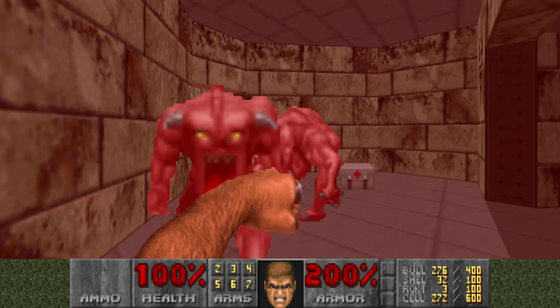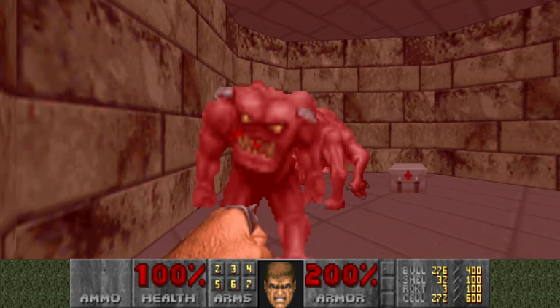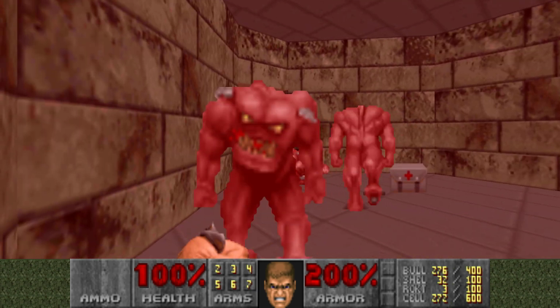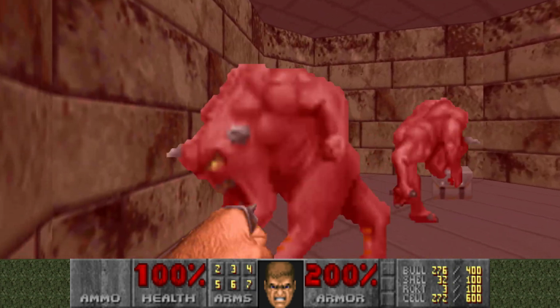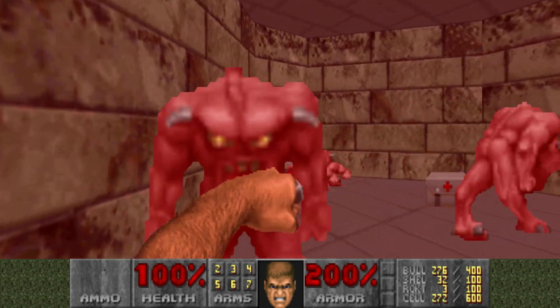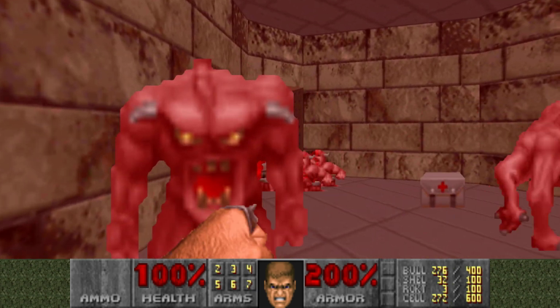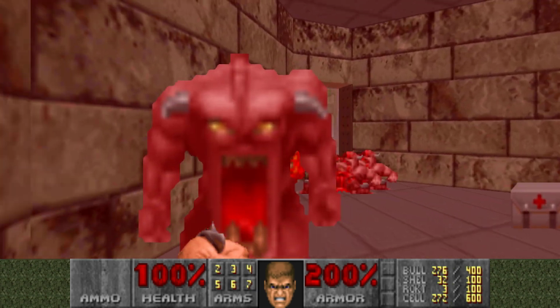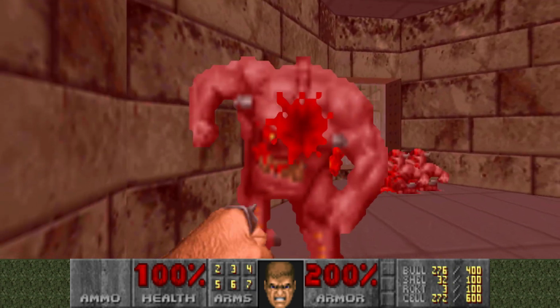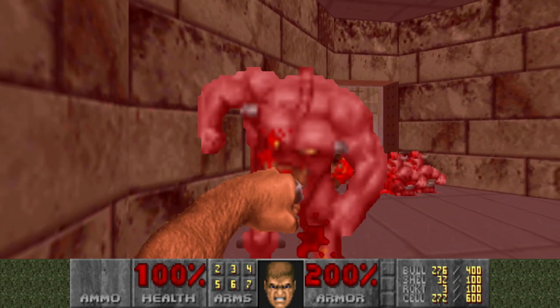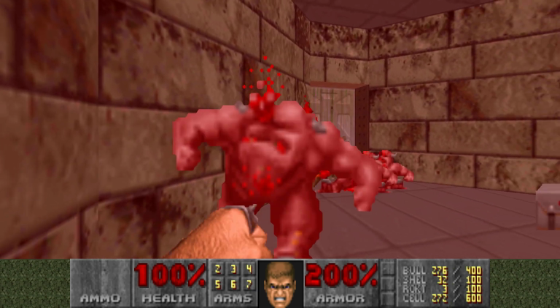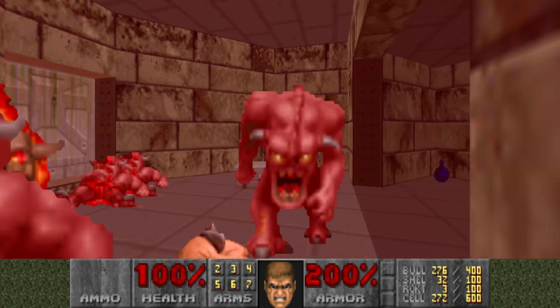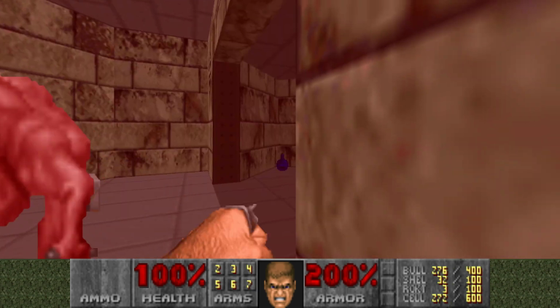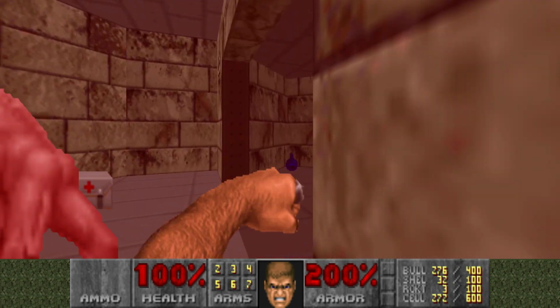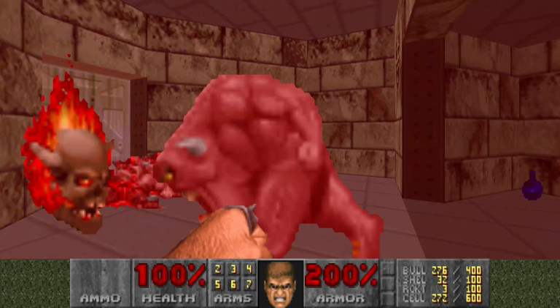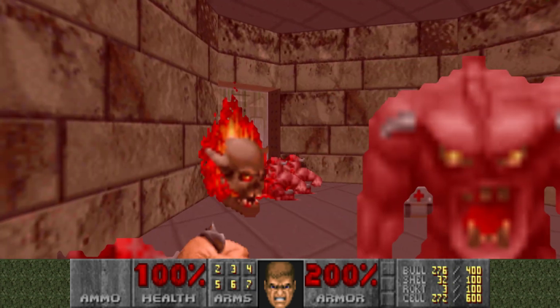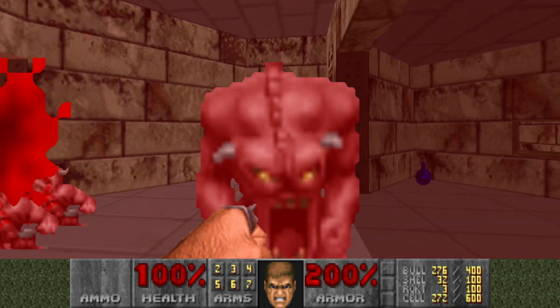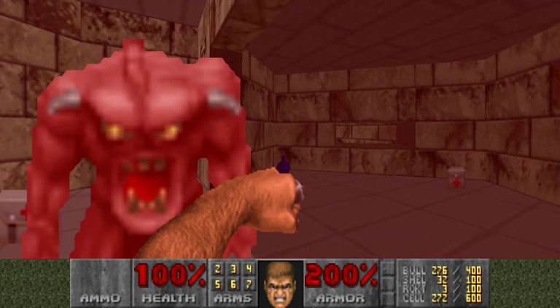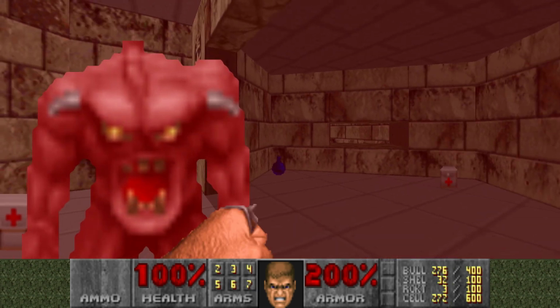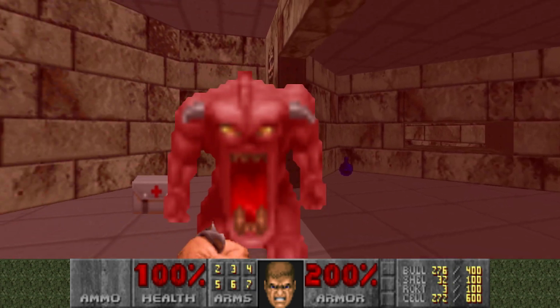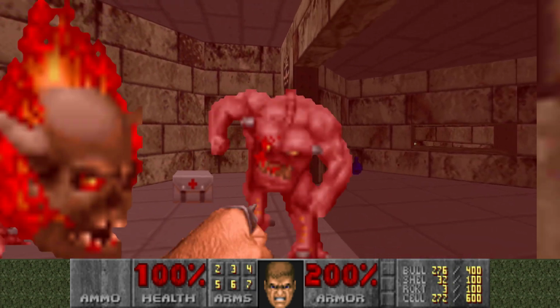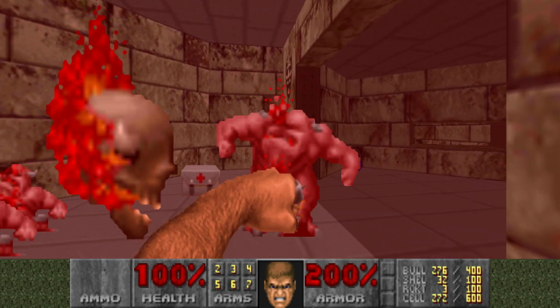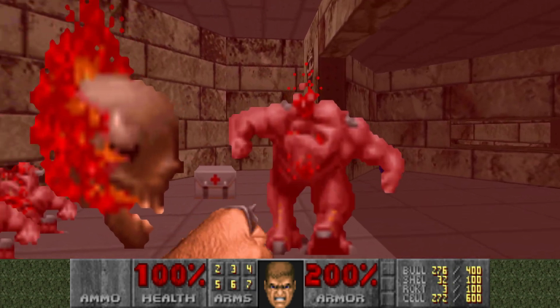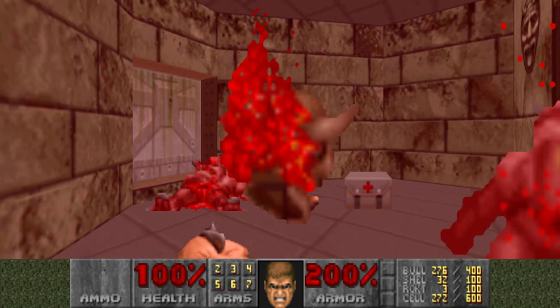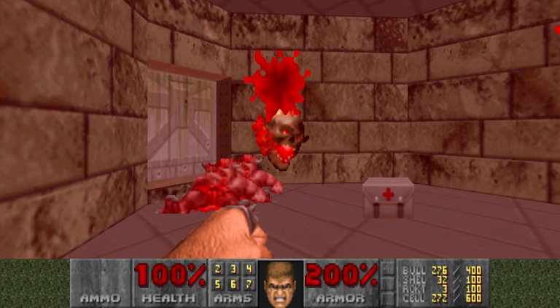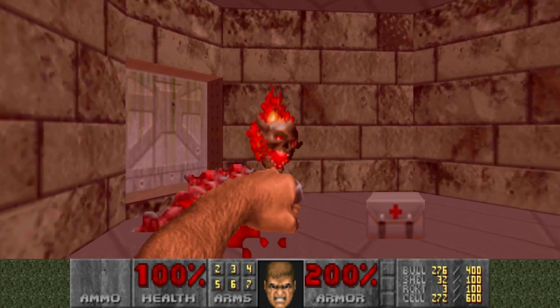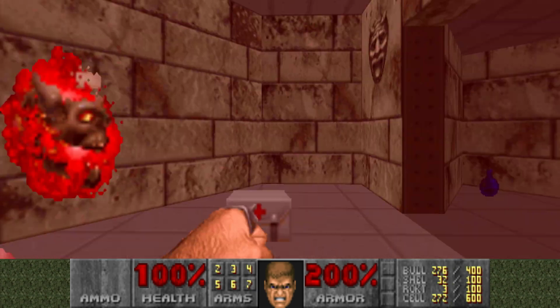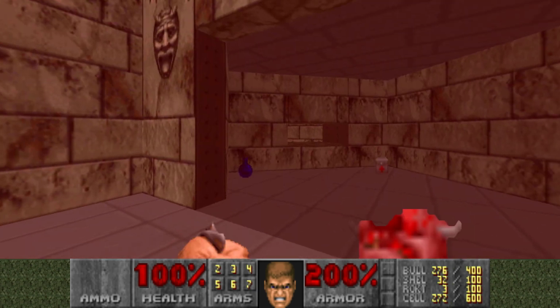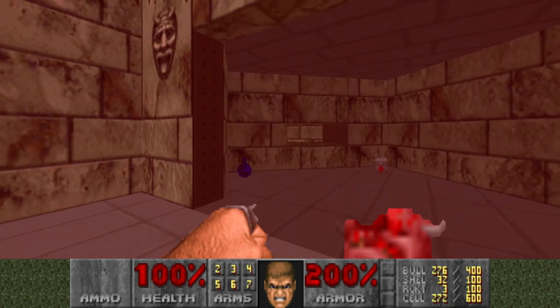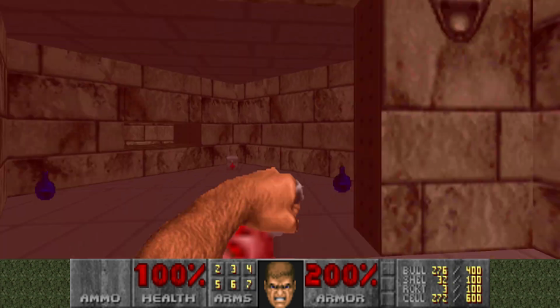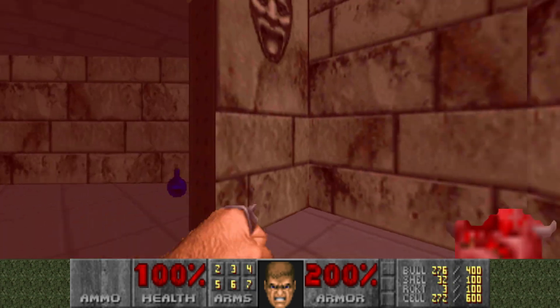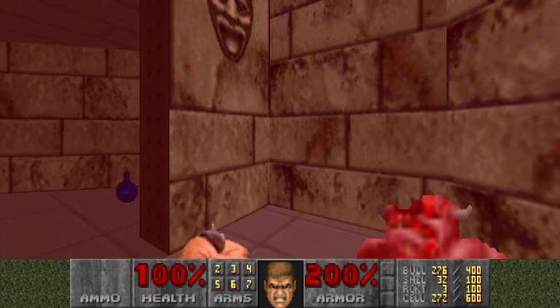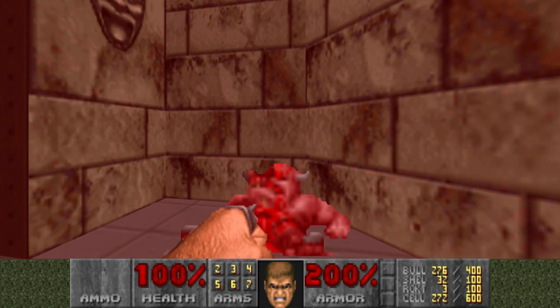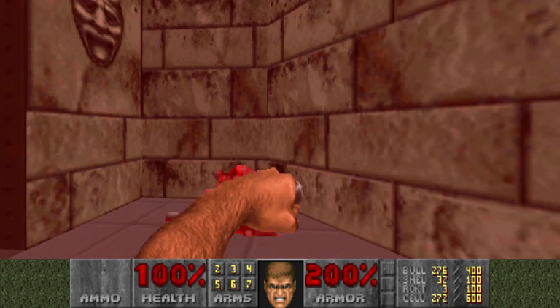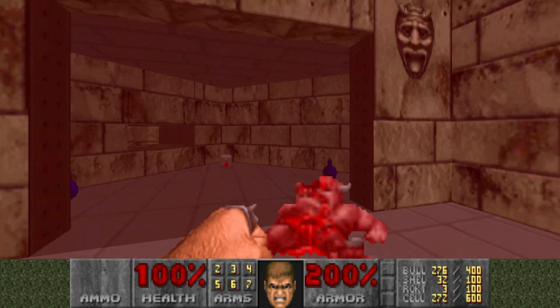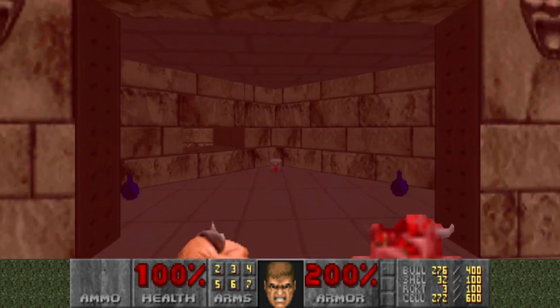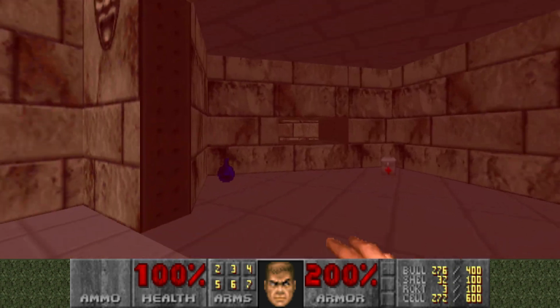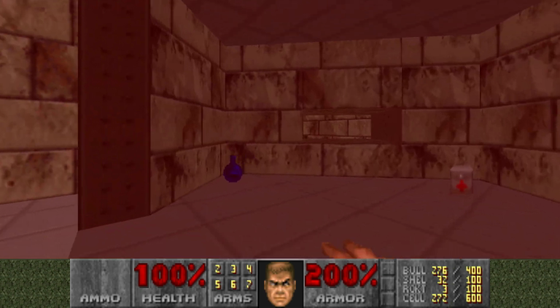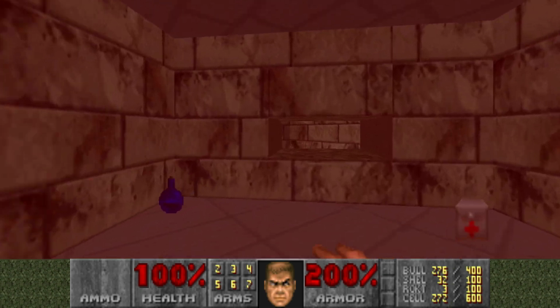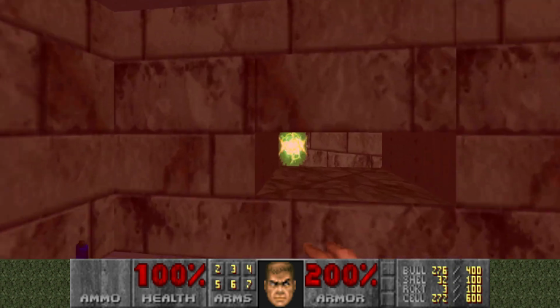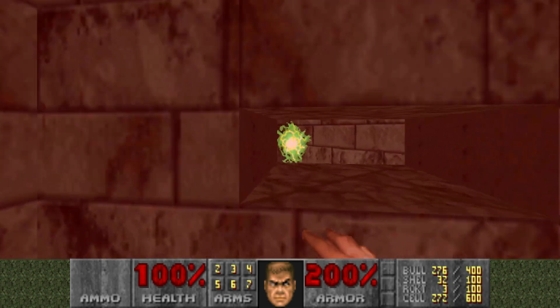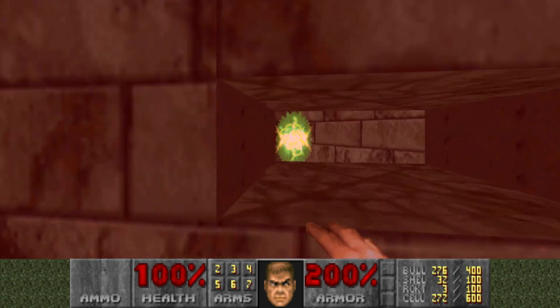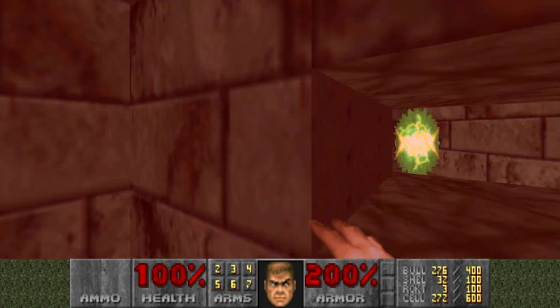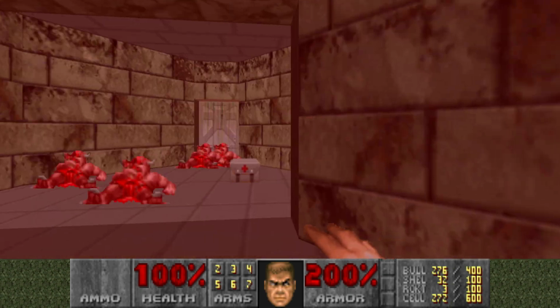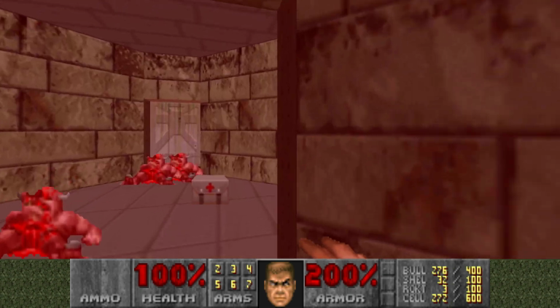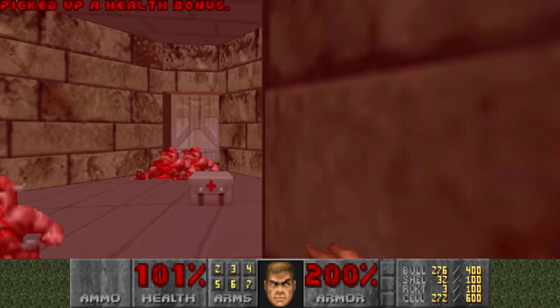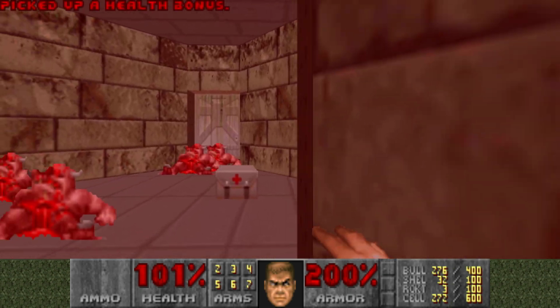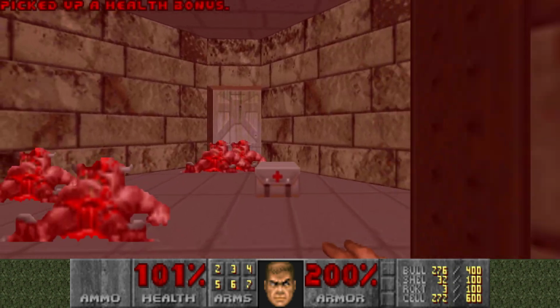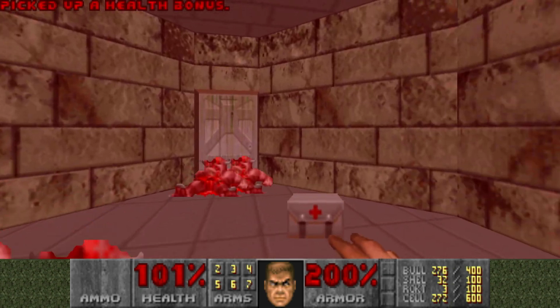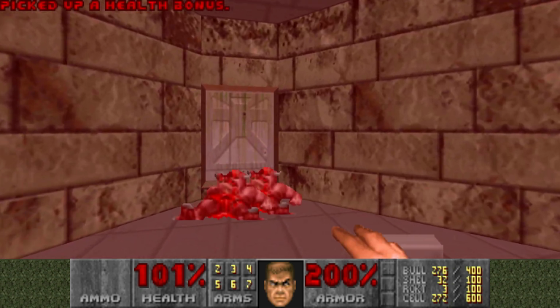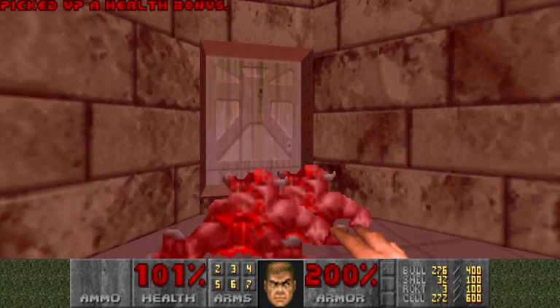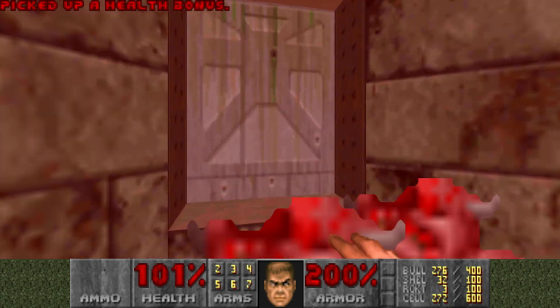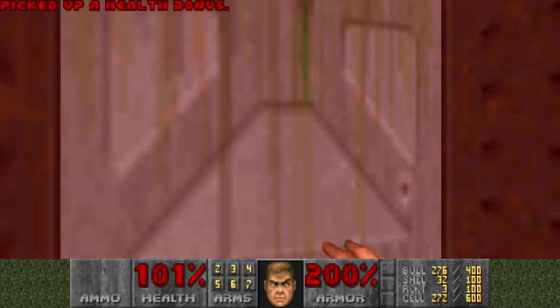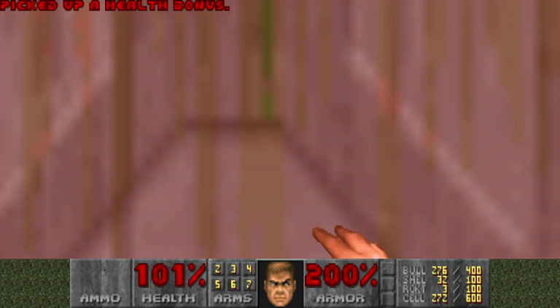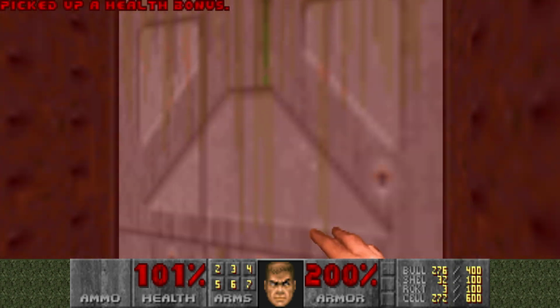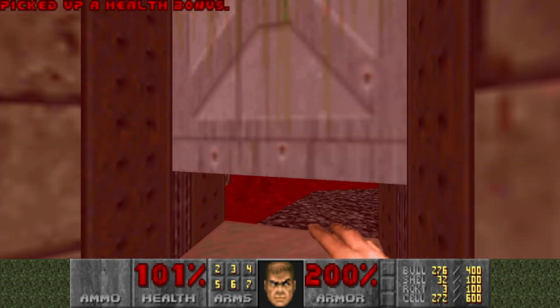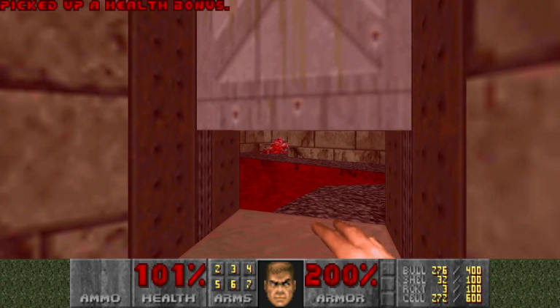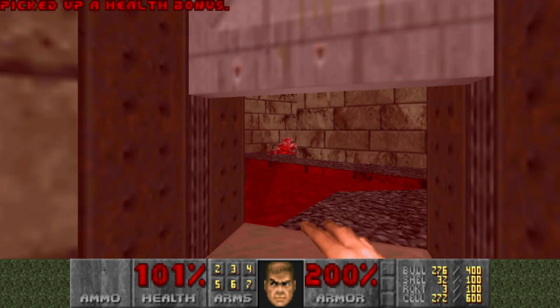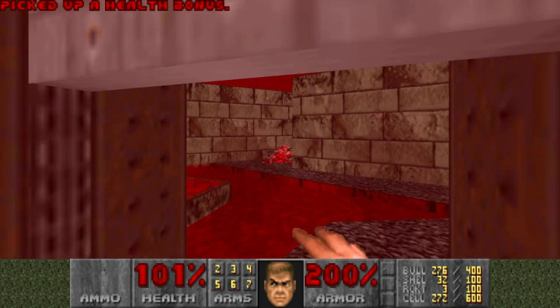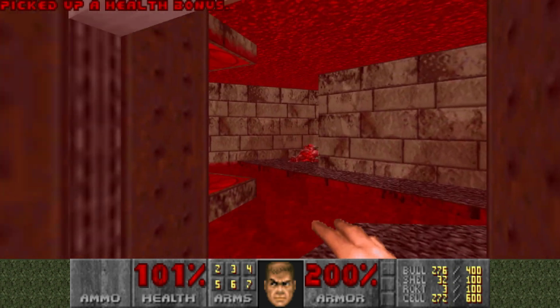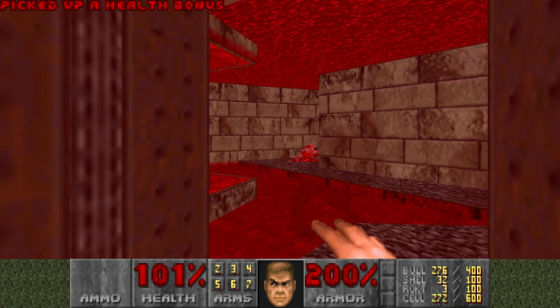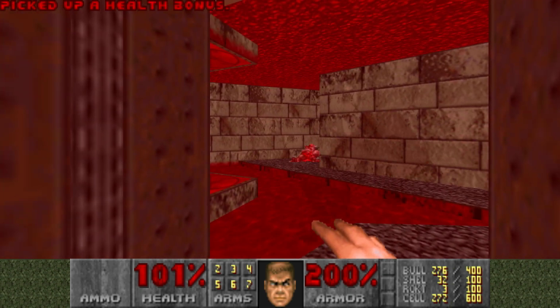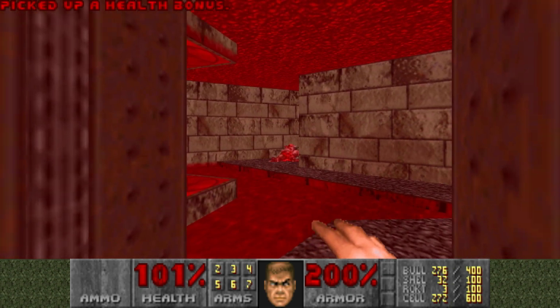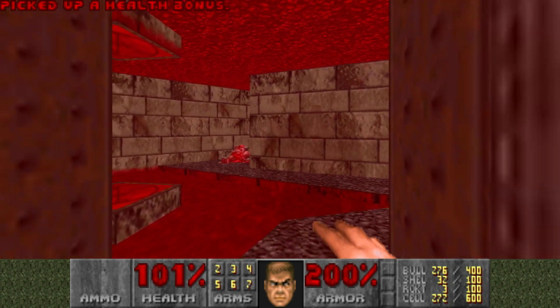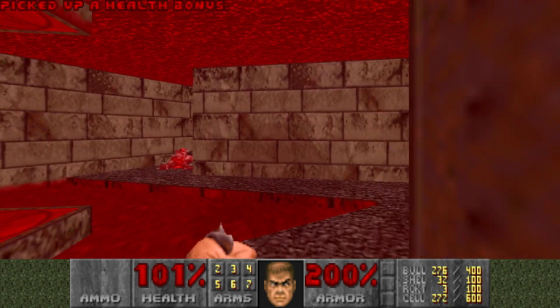As you go into this room or fire a shot, the enemies from this room will teleport into the teleporter out here.